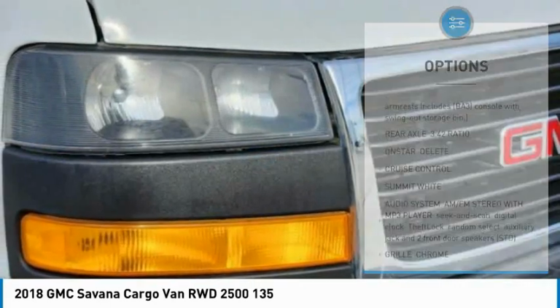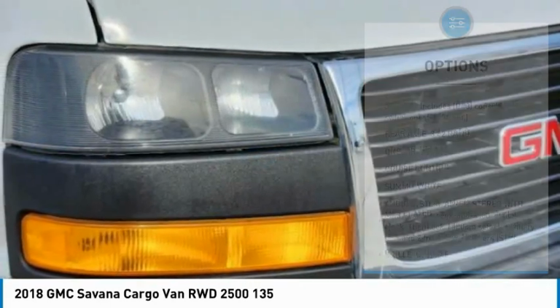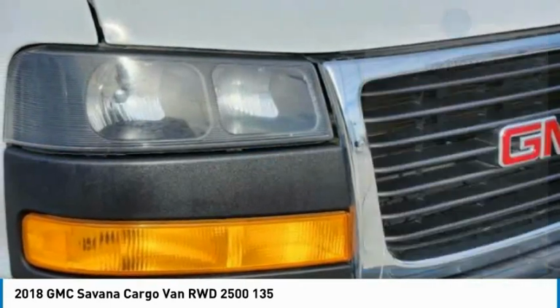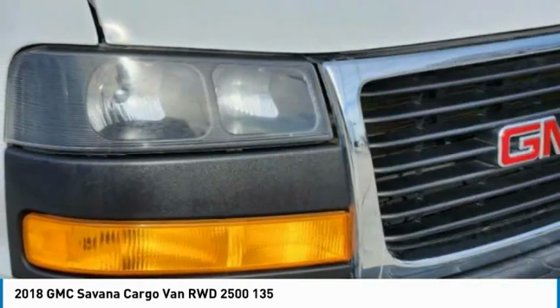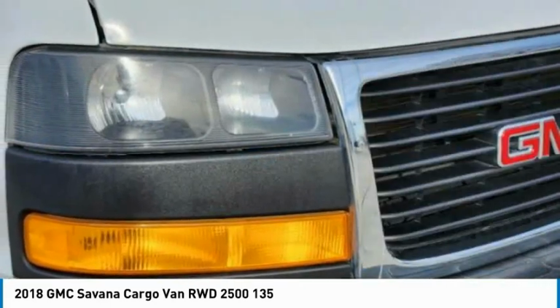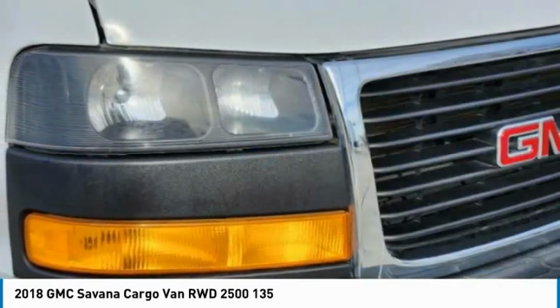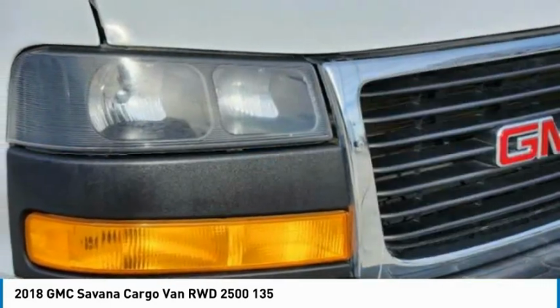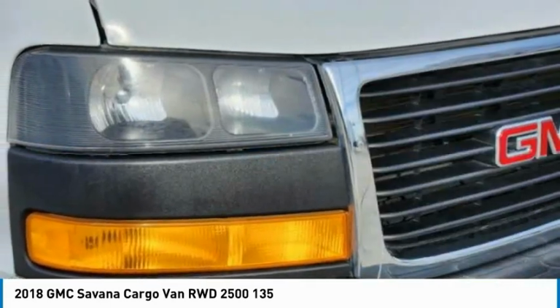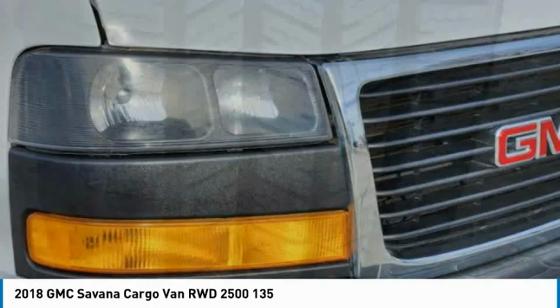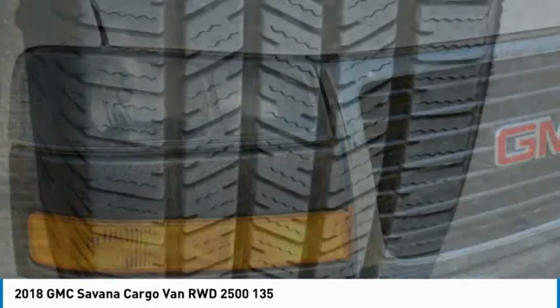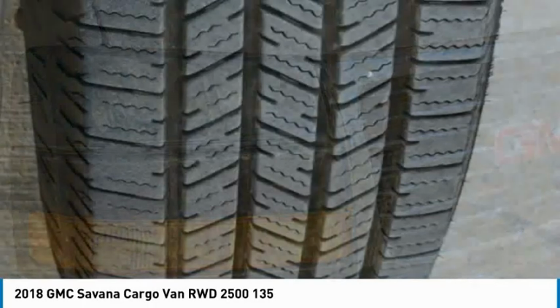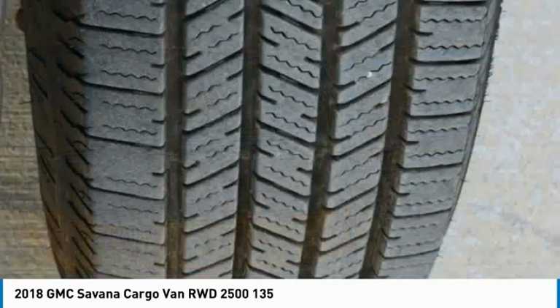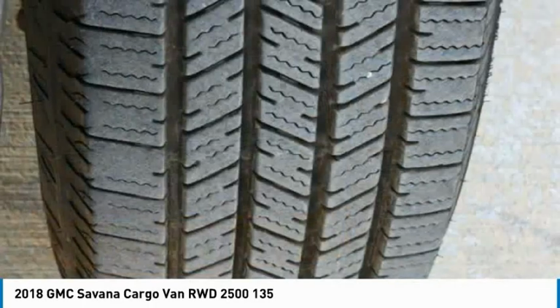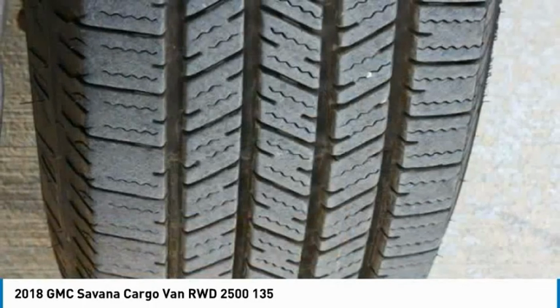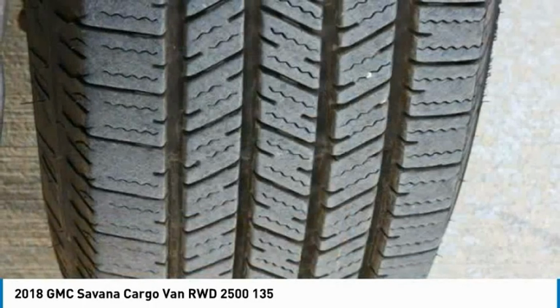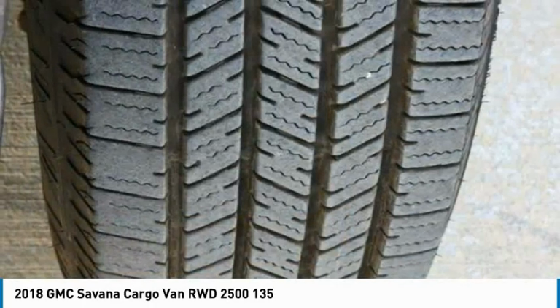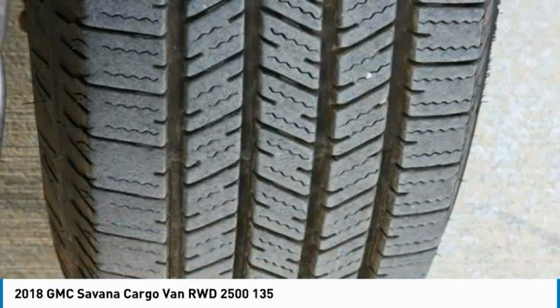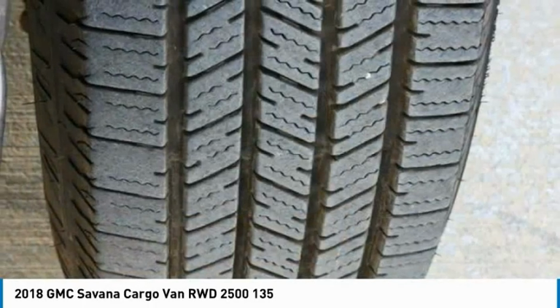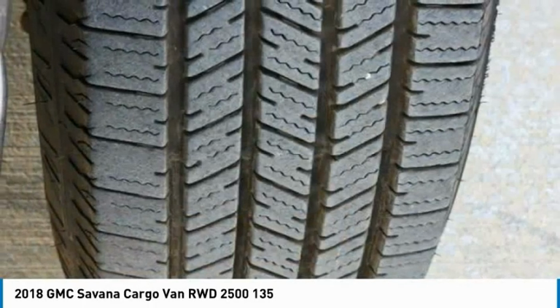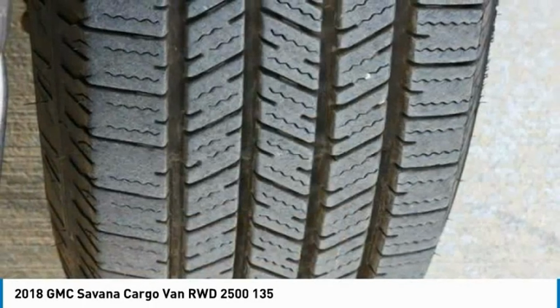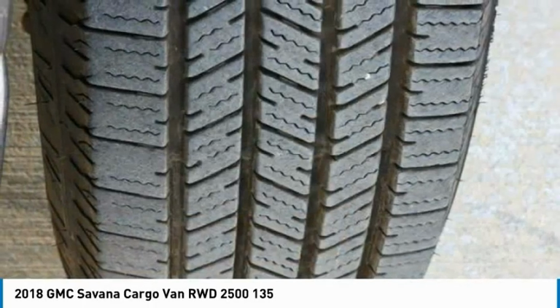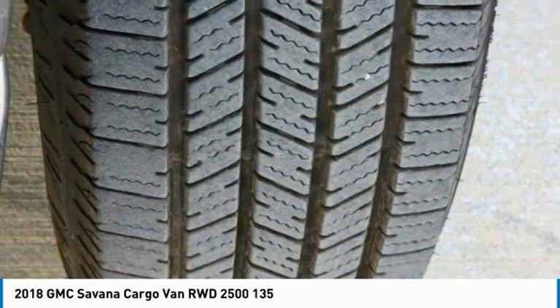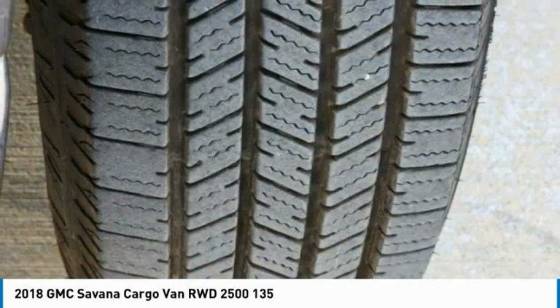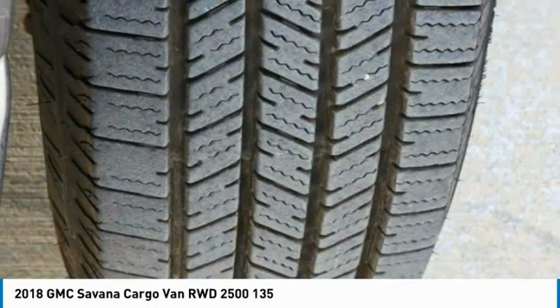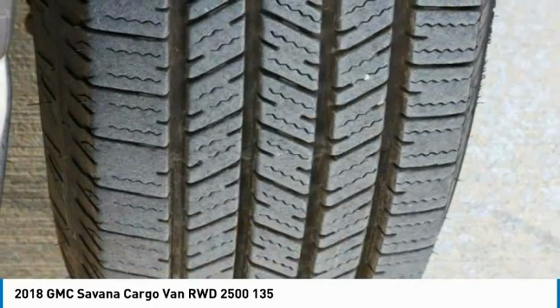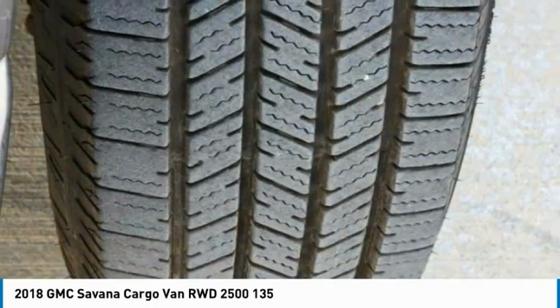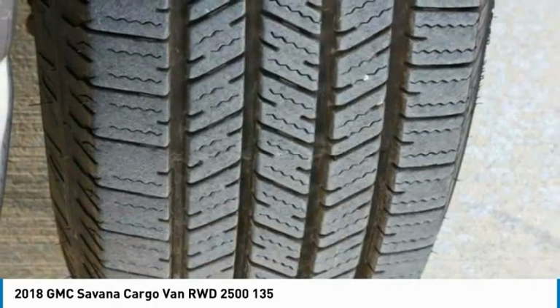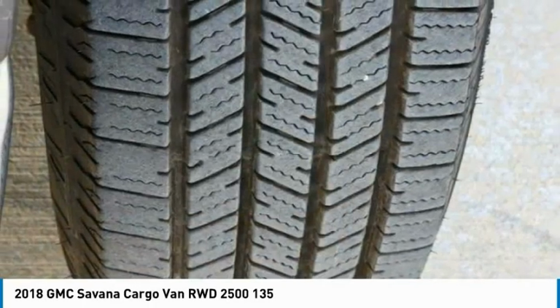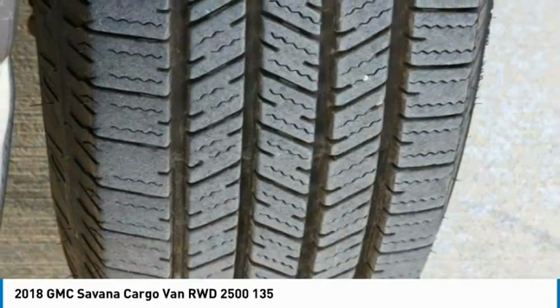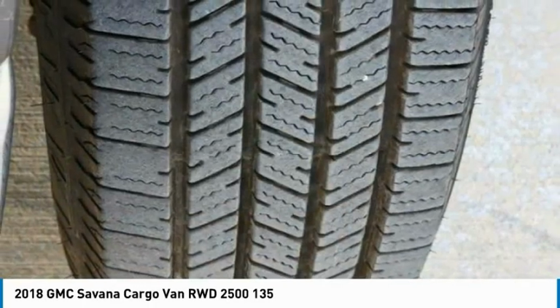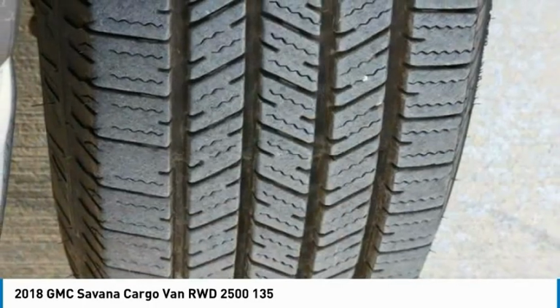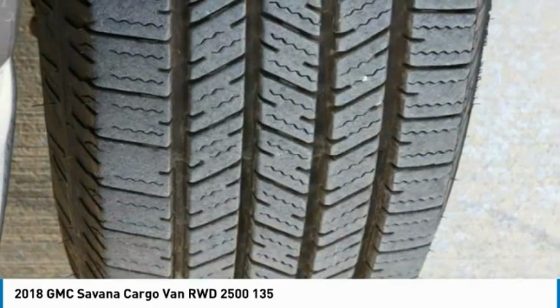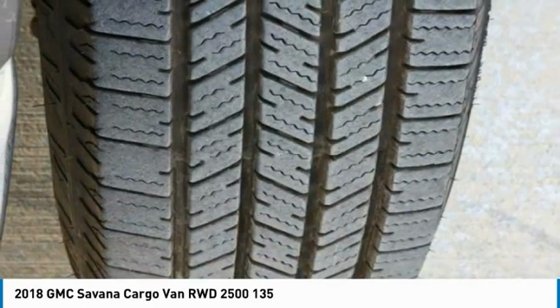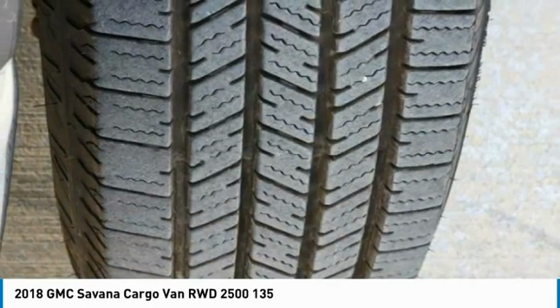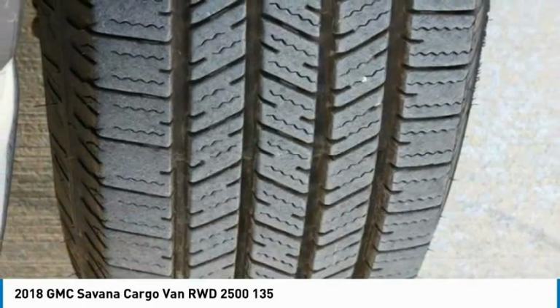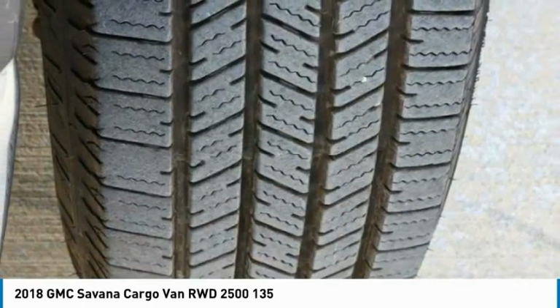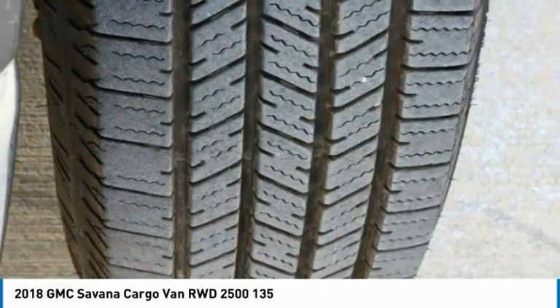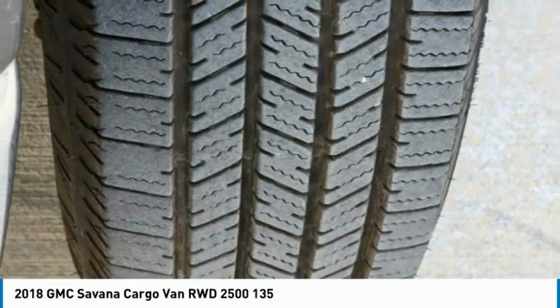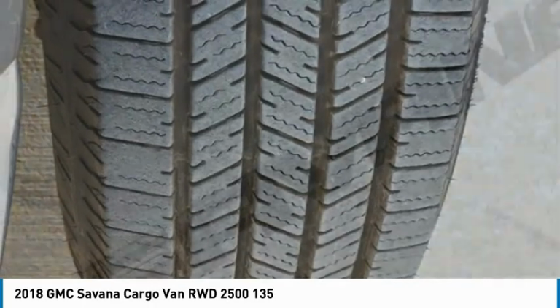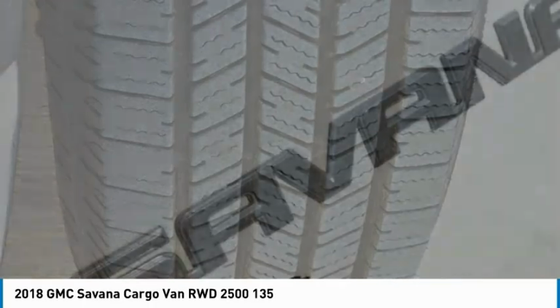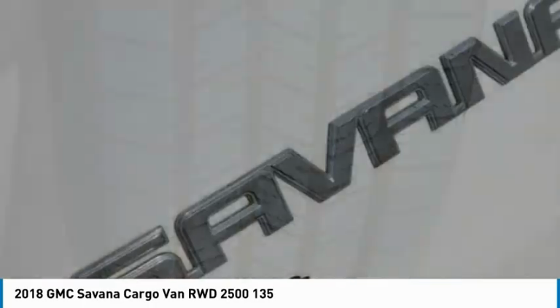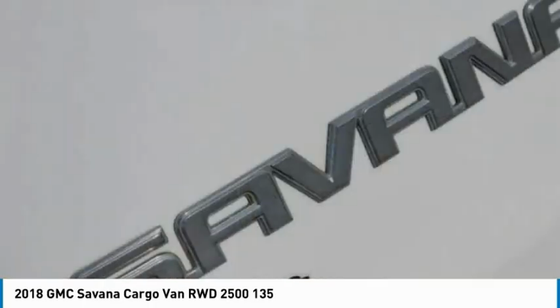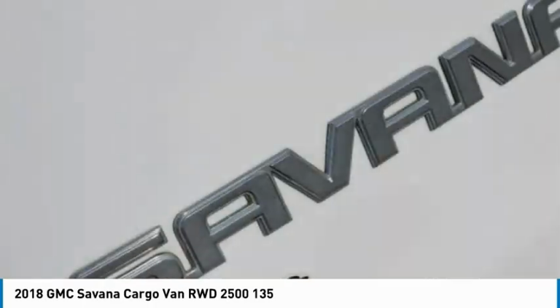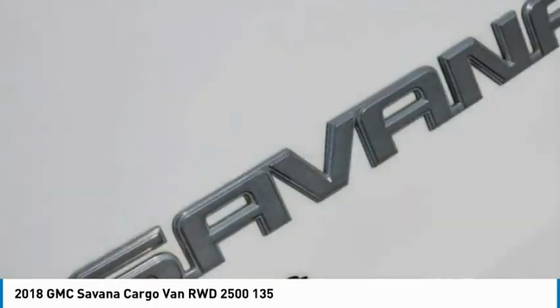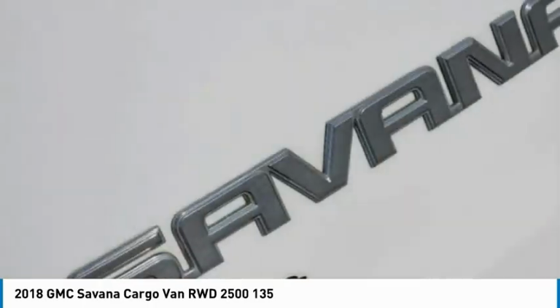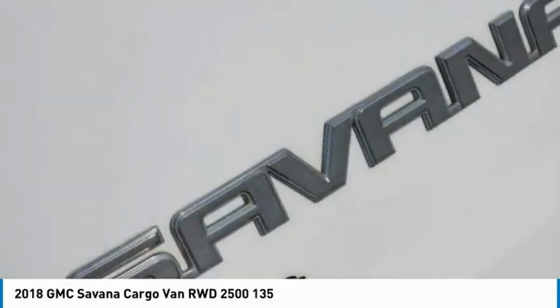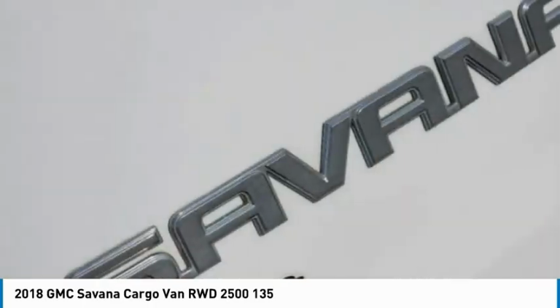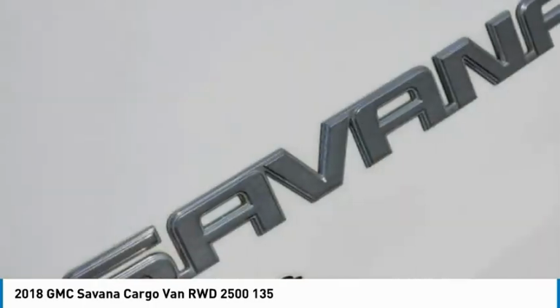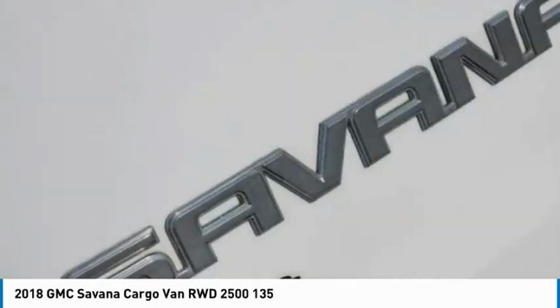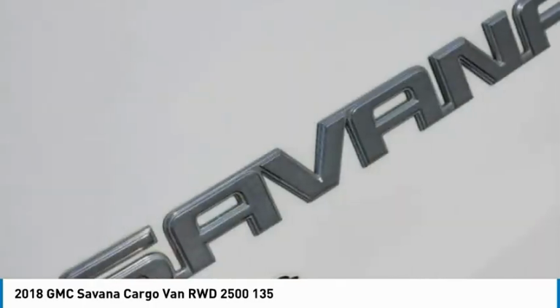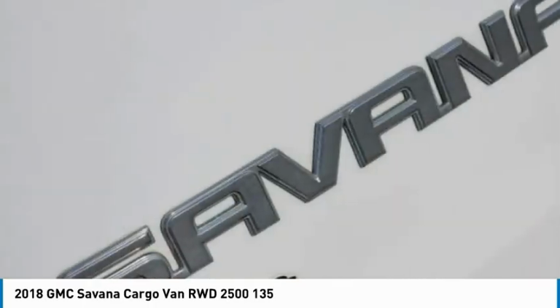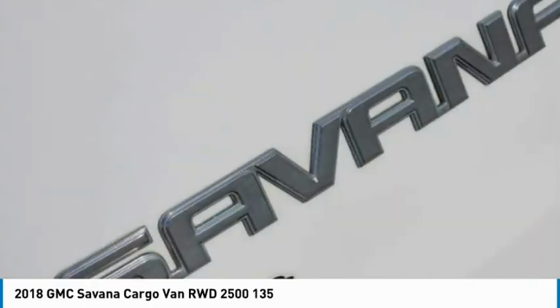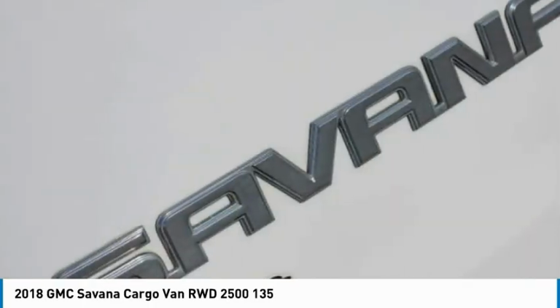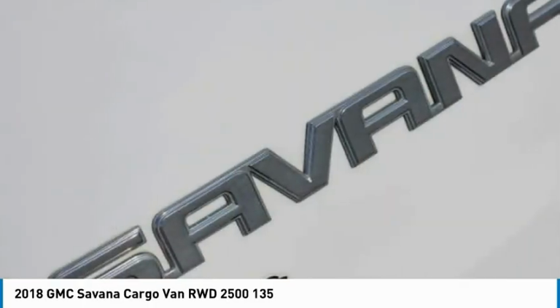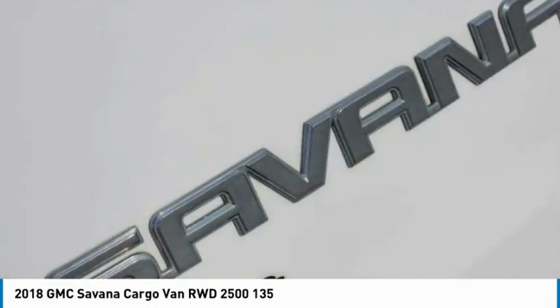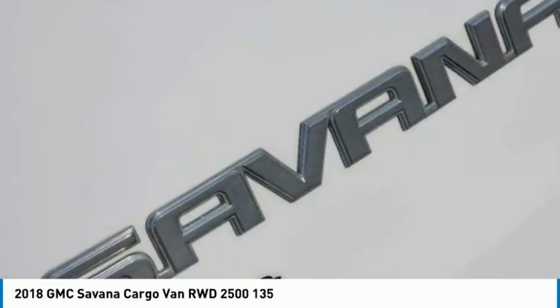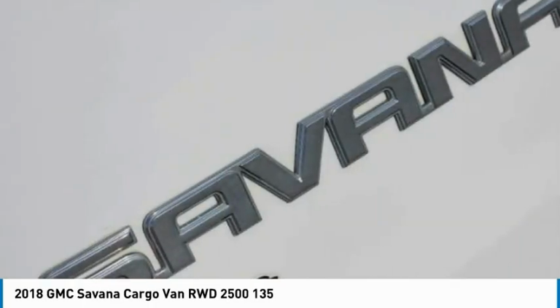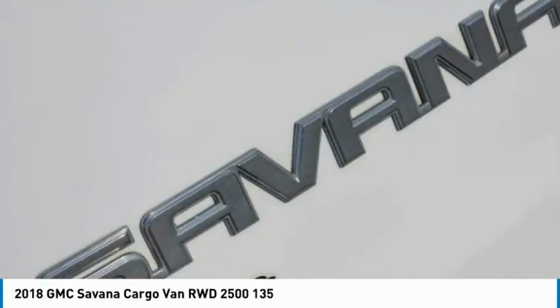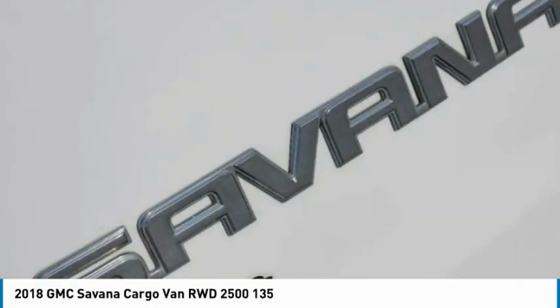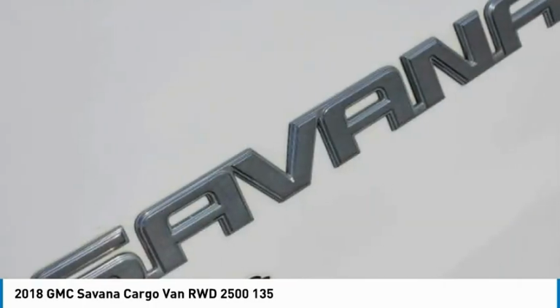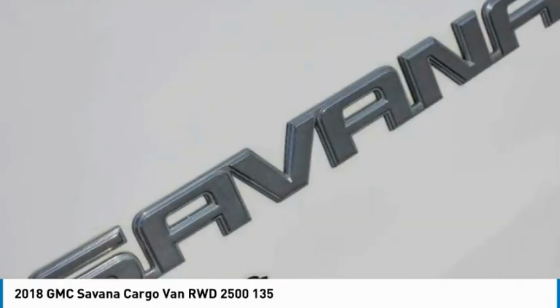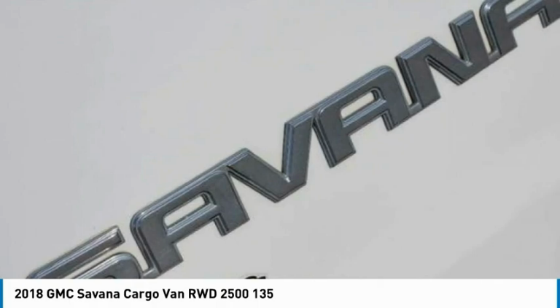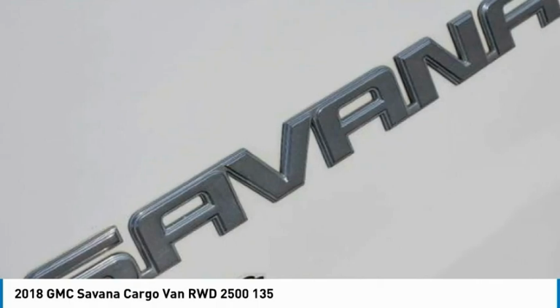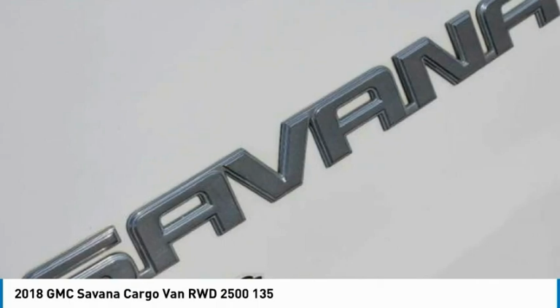Steel wheels, front all-season tires, rear all-season tires, and a backup camera.